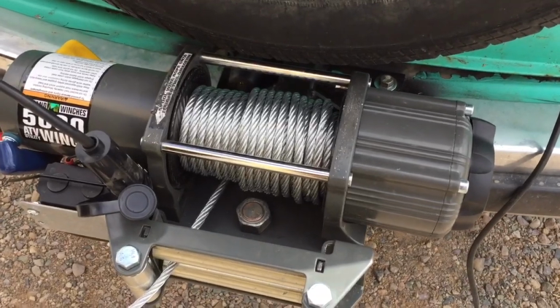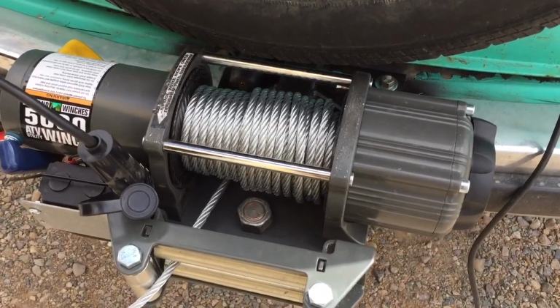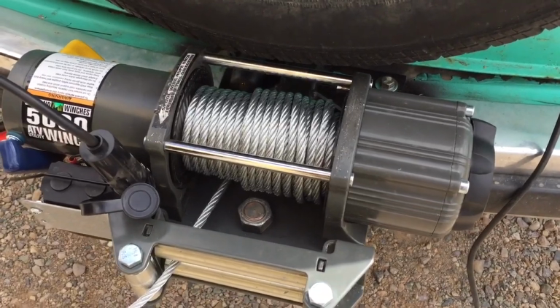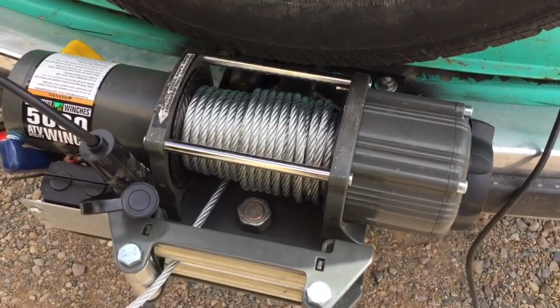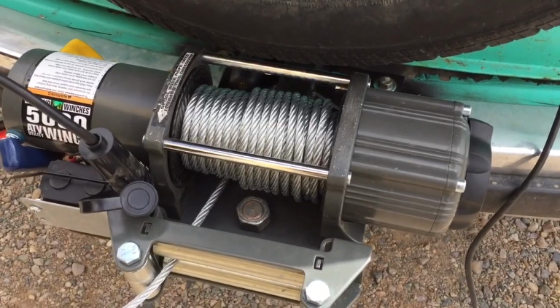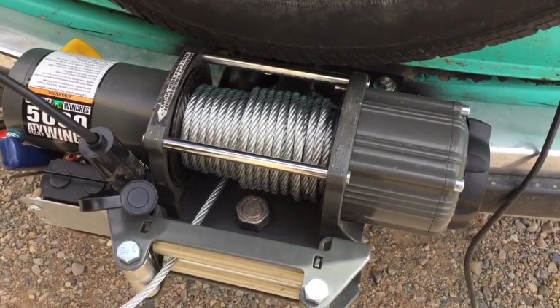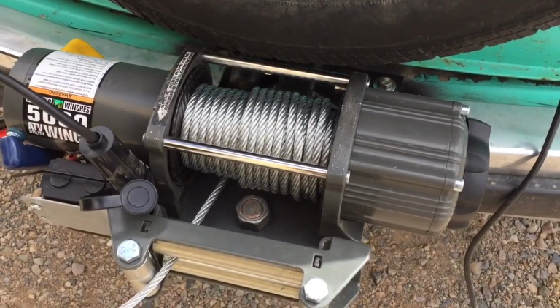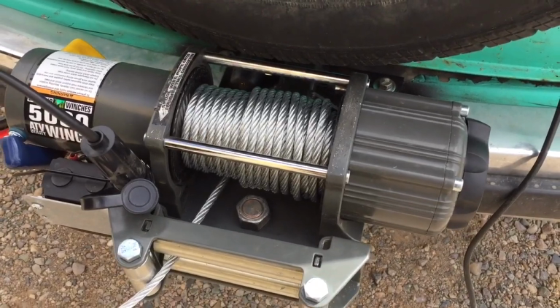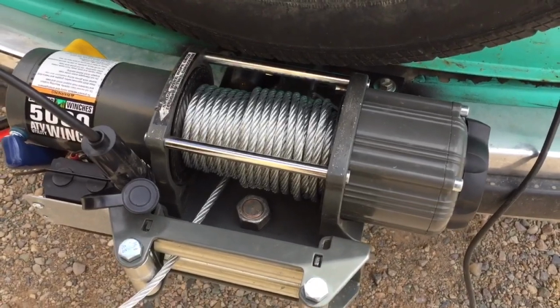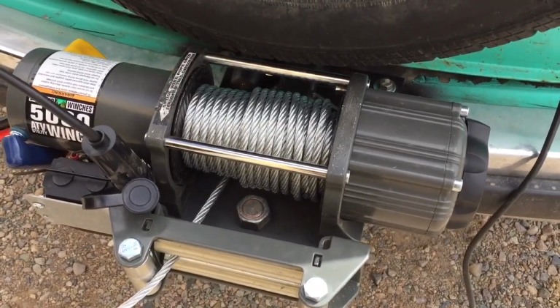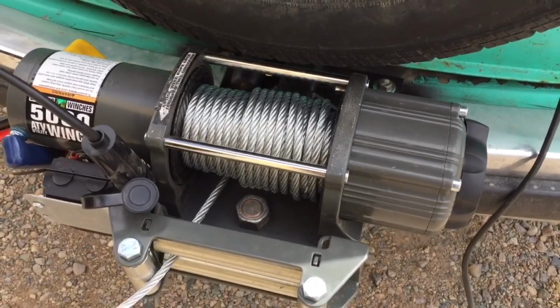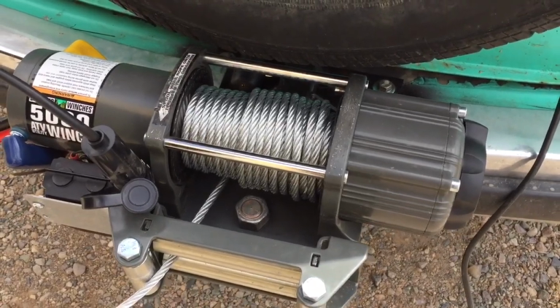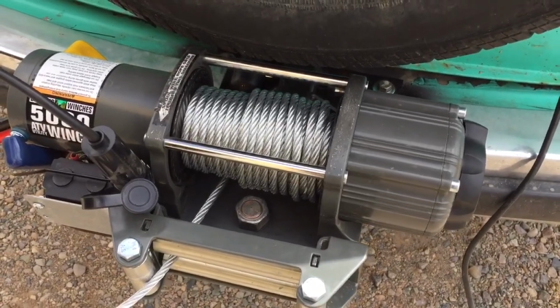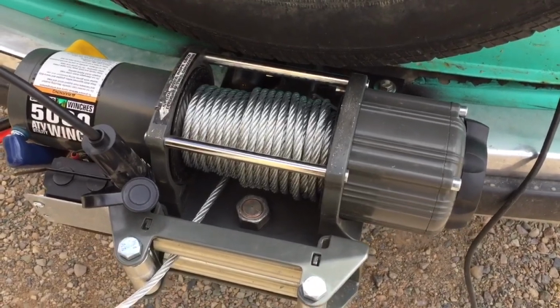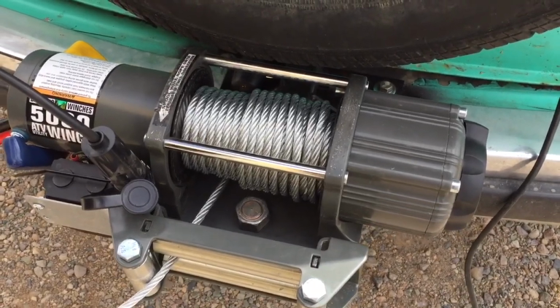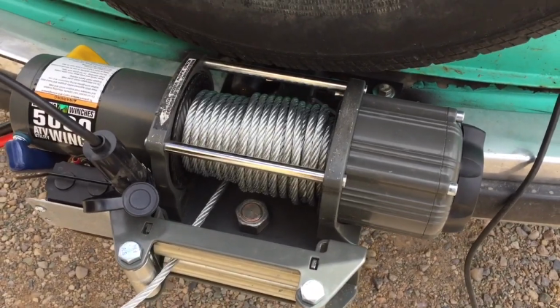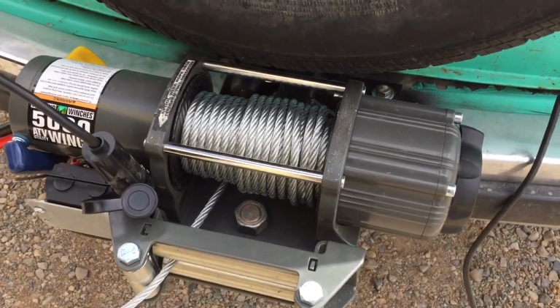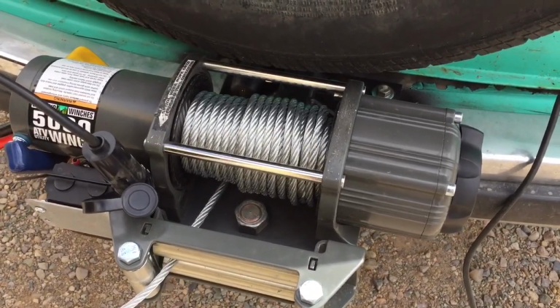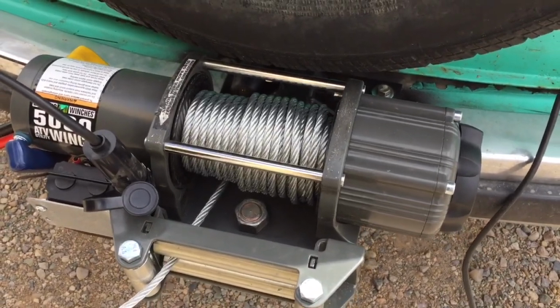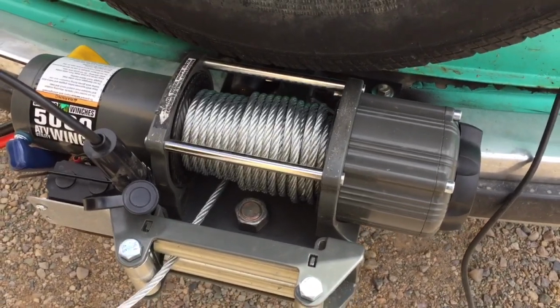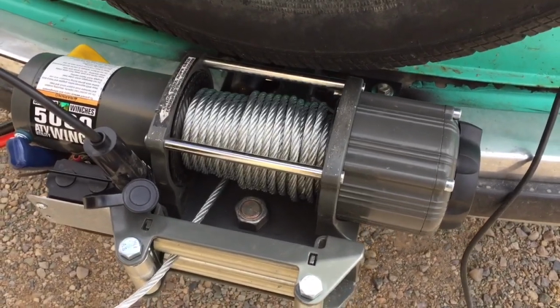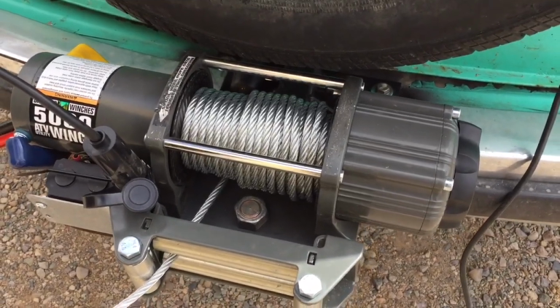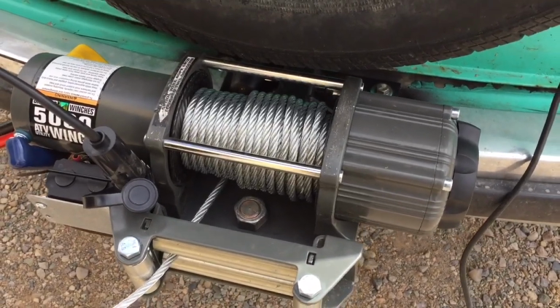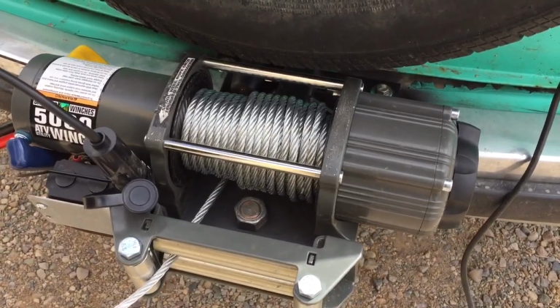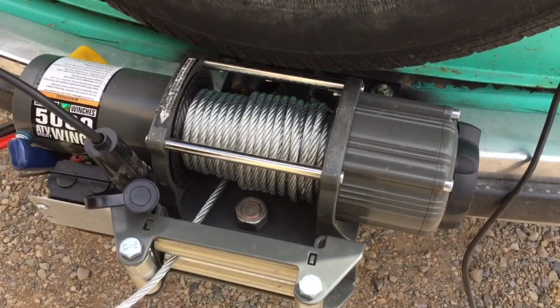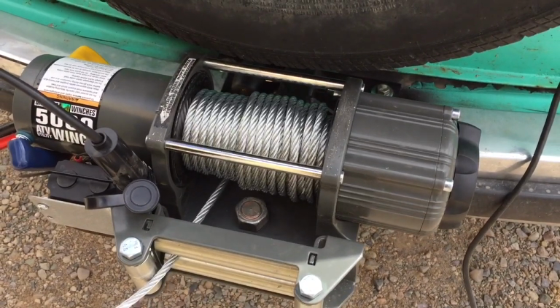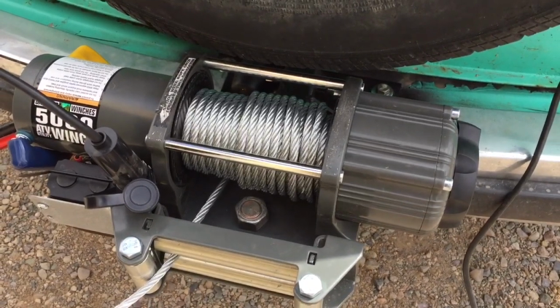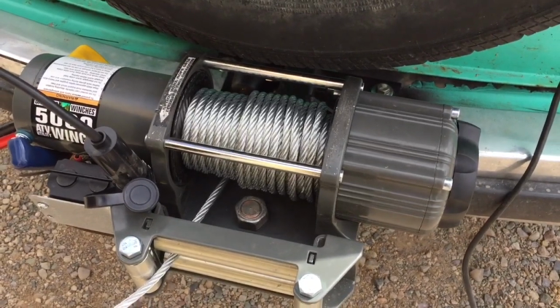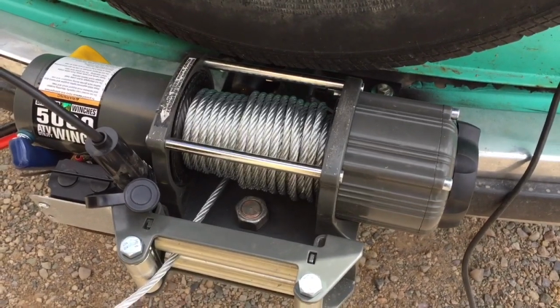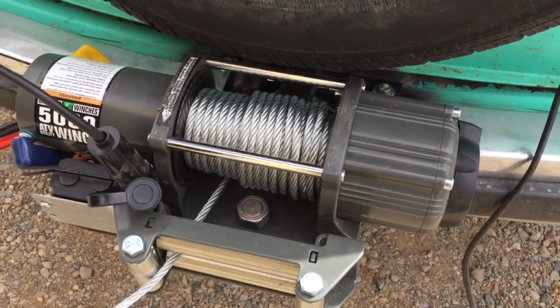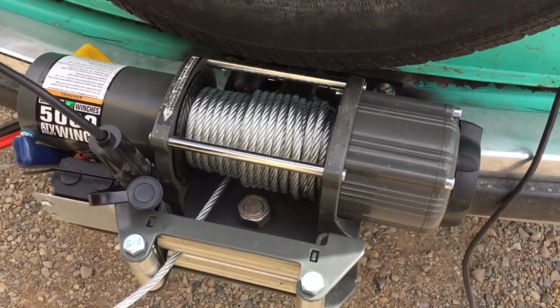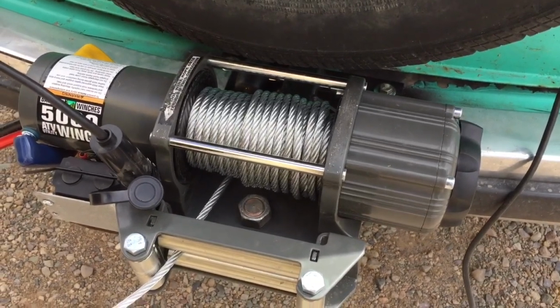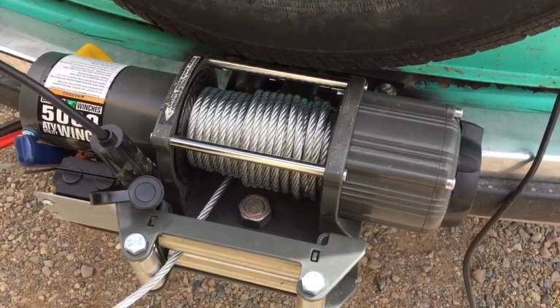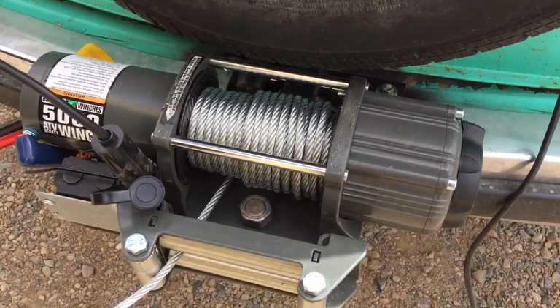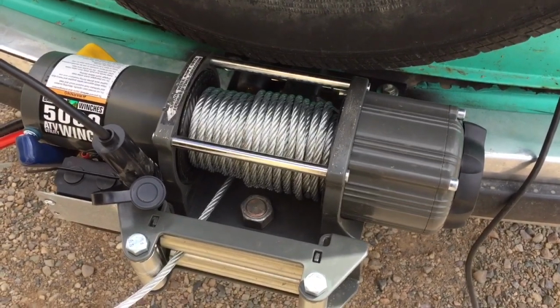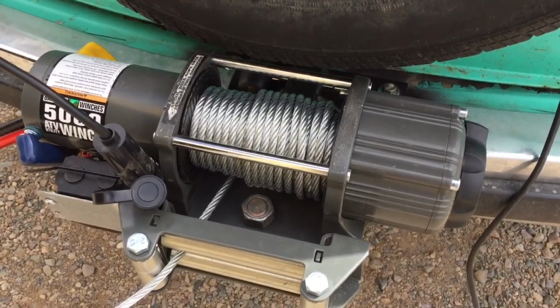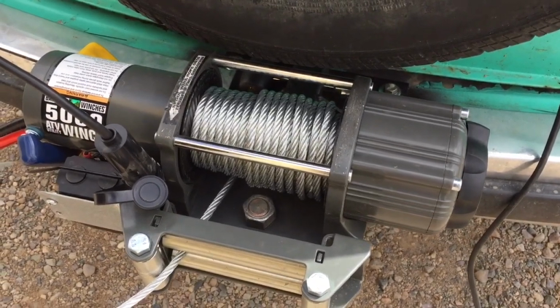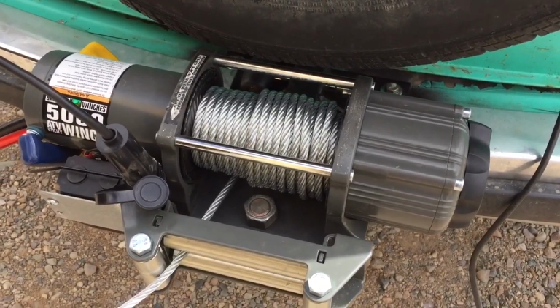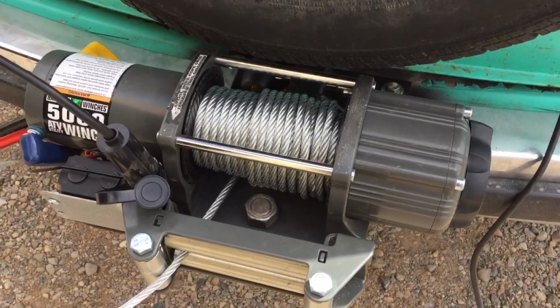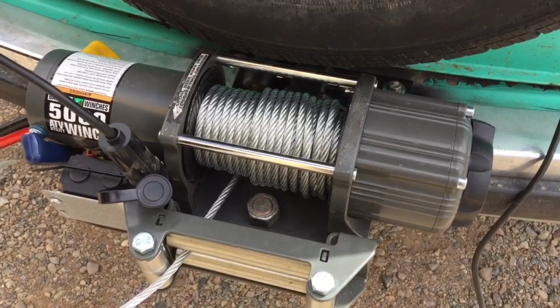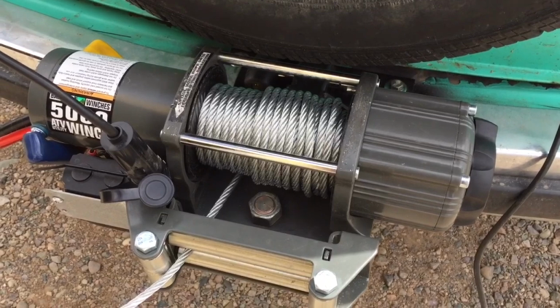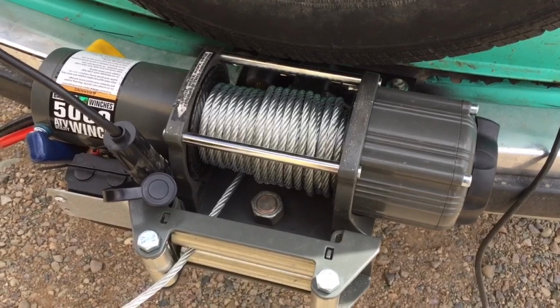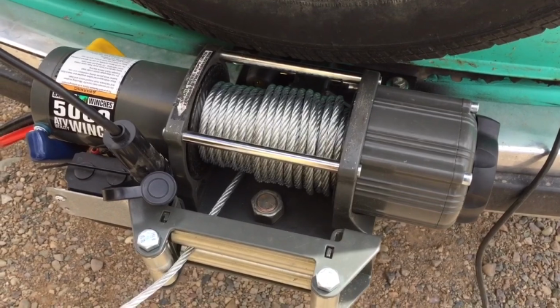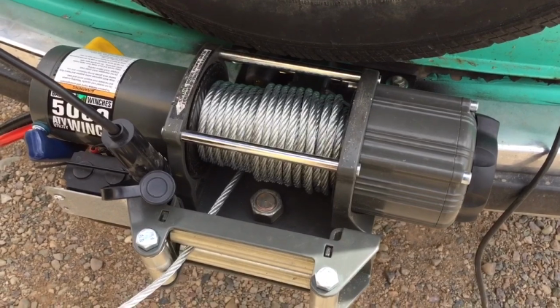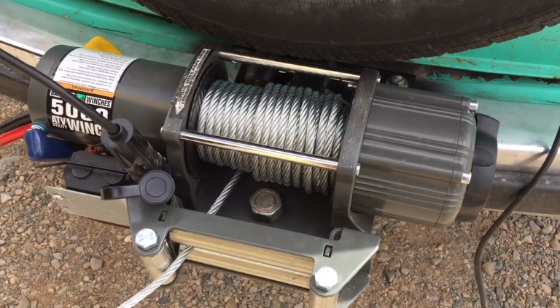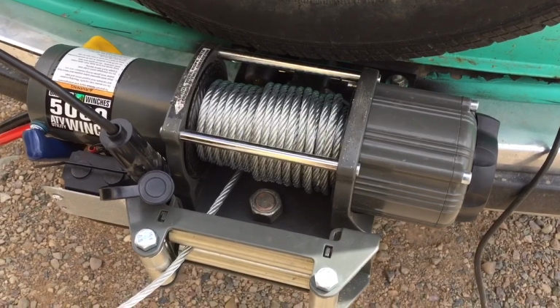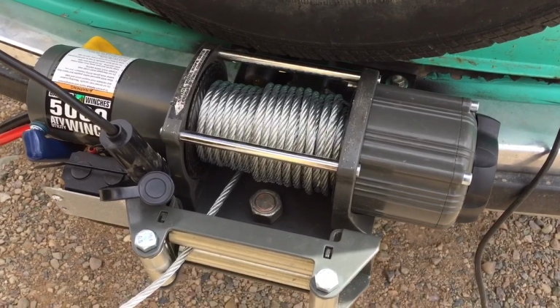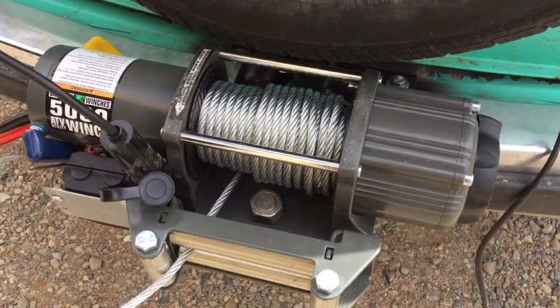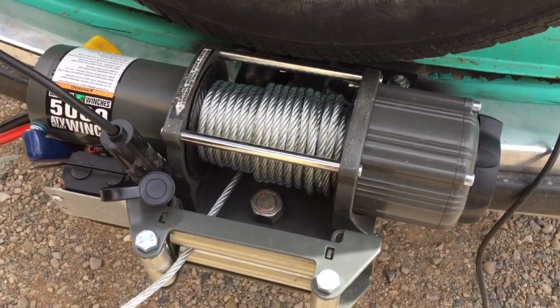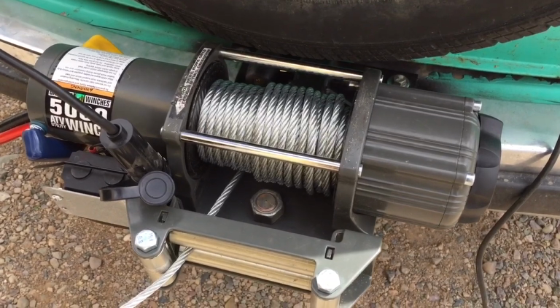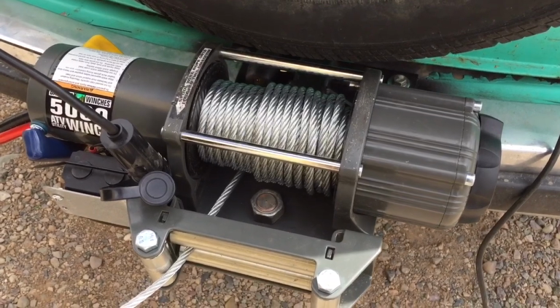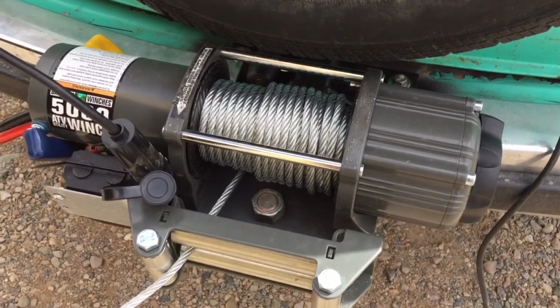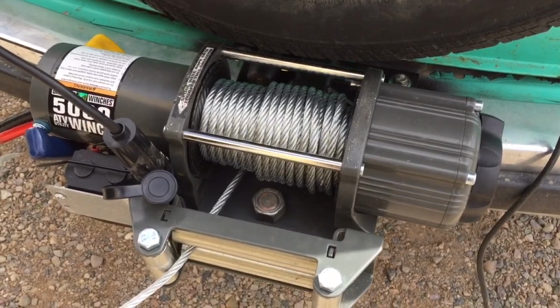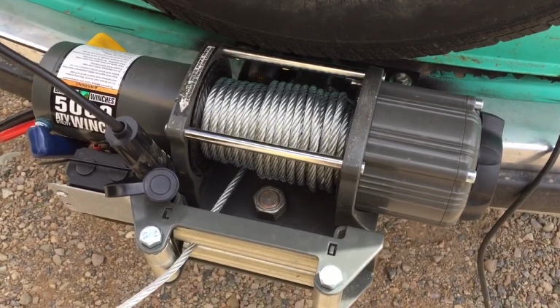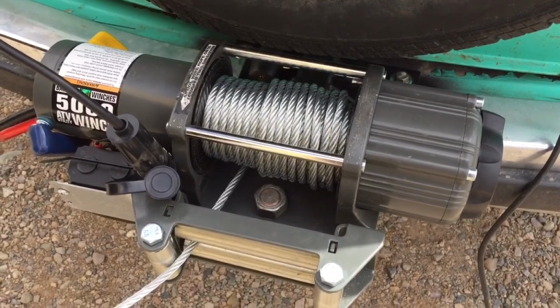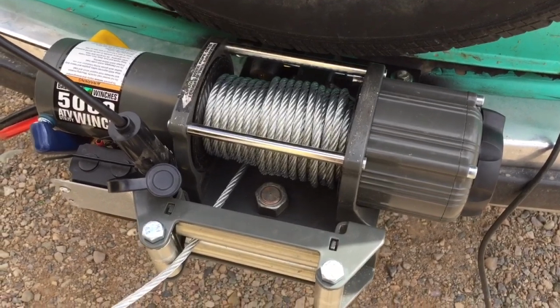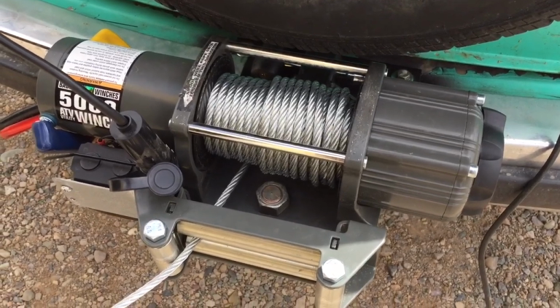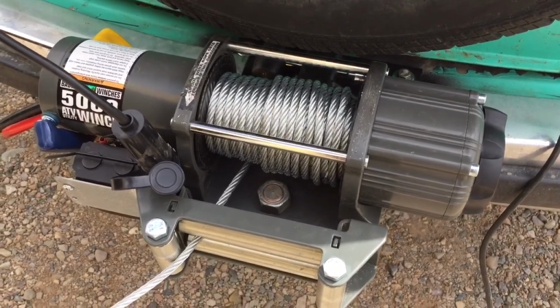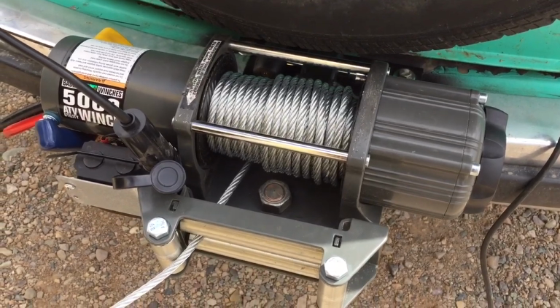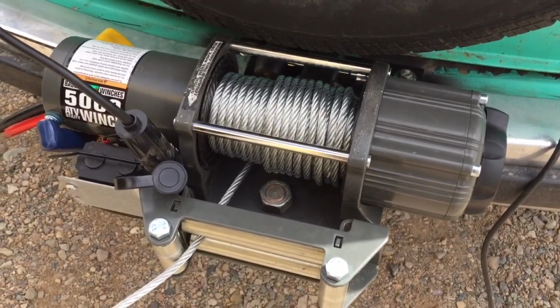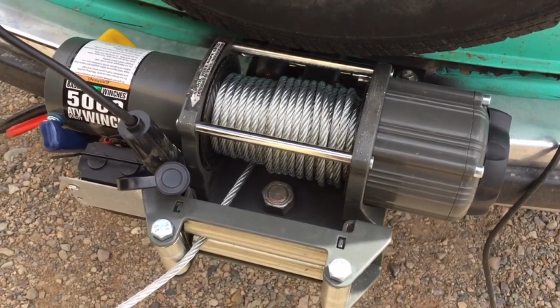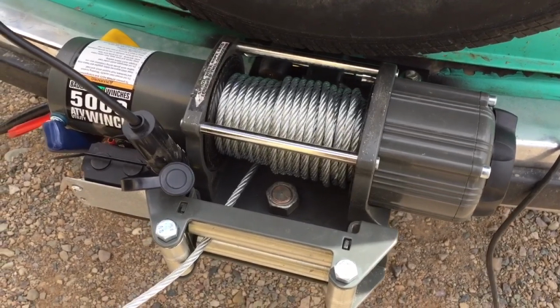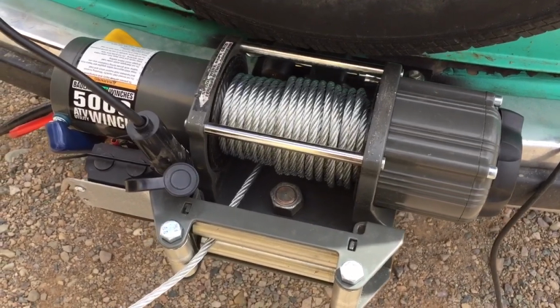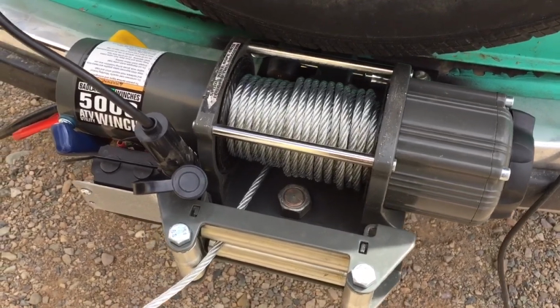I said 'reline cable' earlier — technically it's called wire rope, so for y'all who were going to comment on that, there you go.